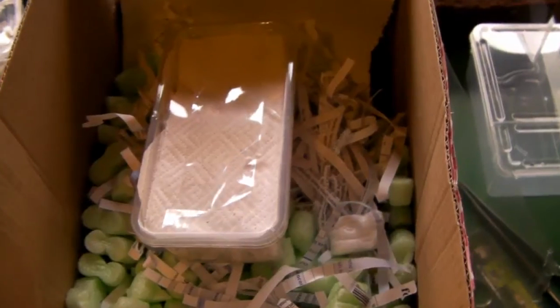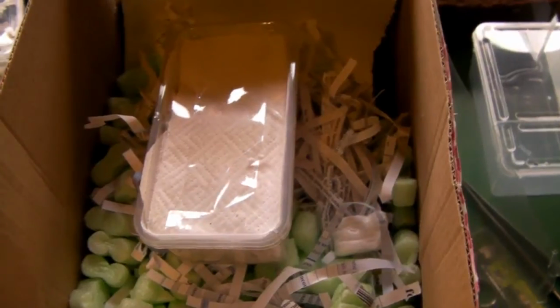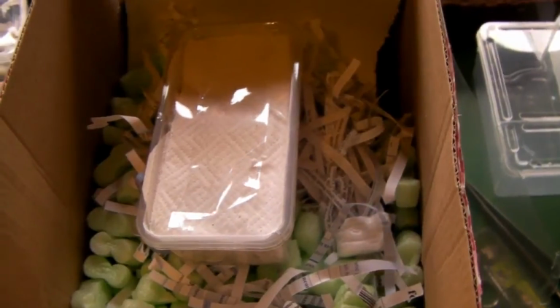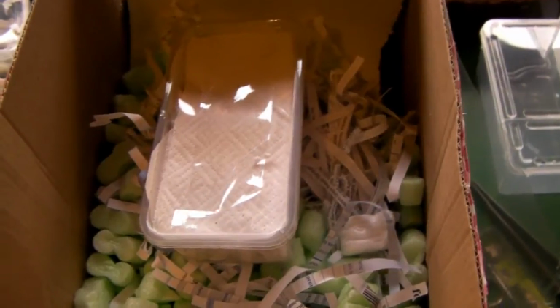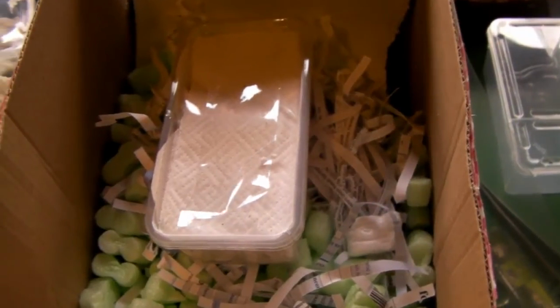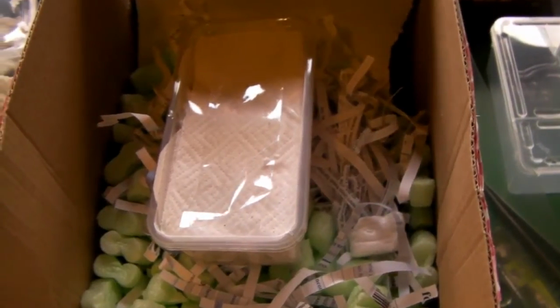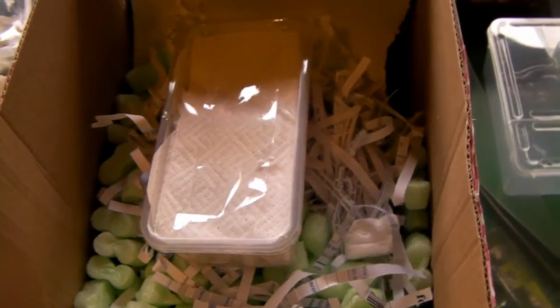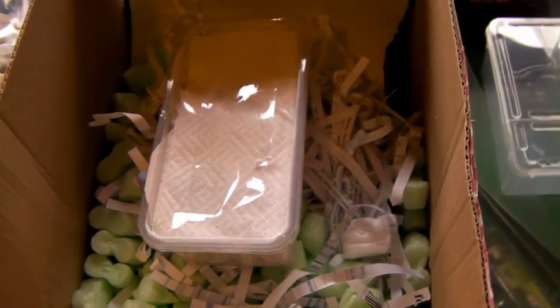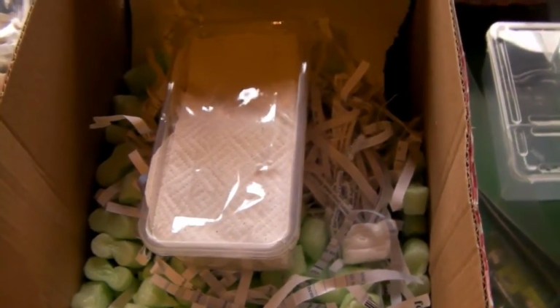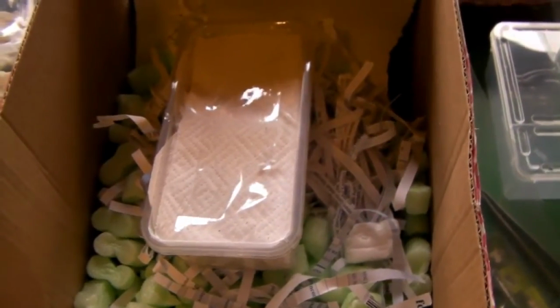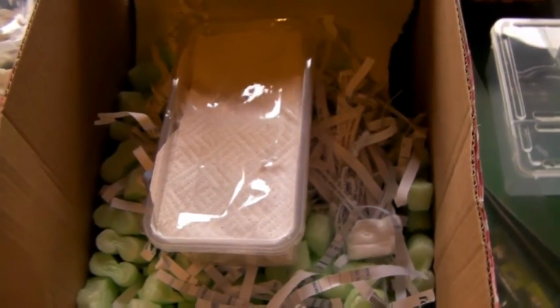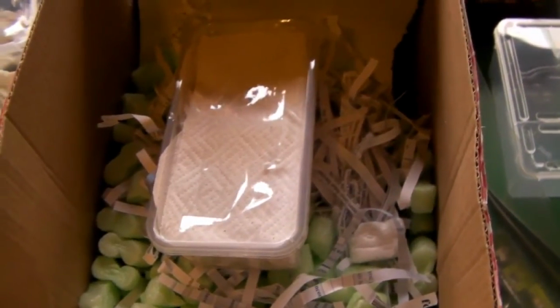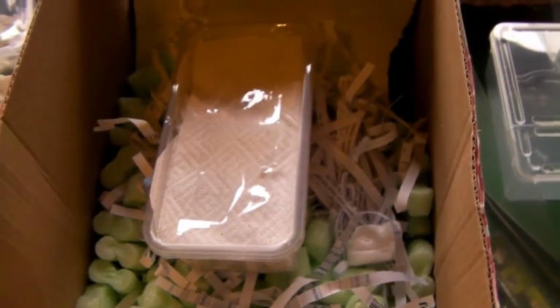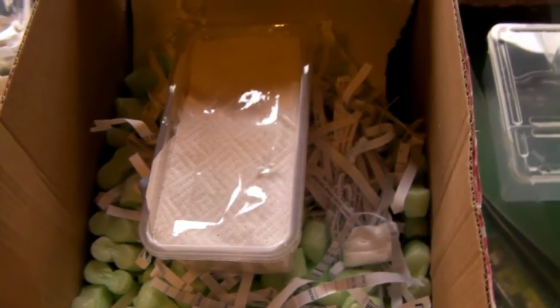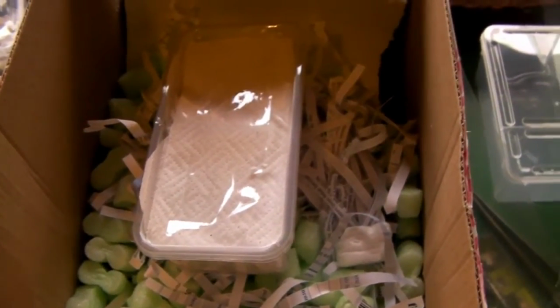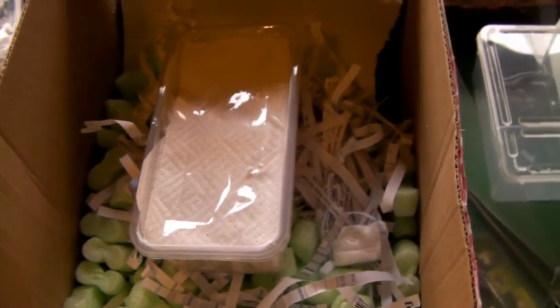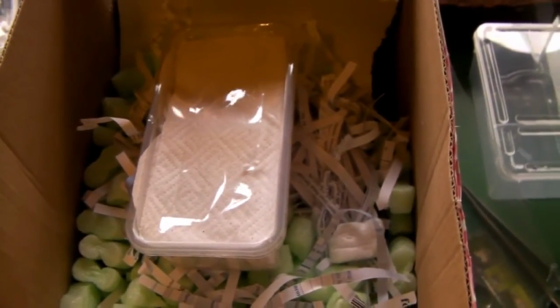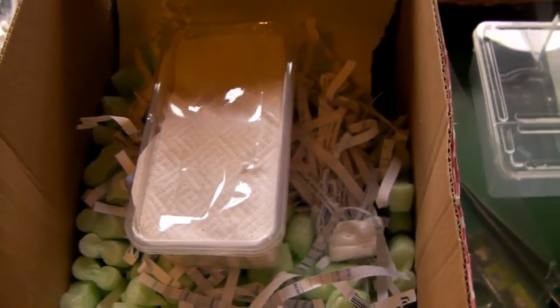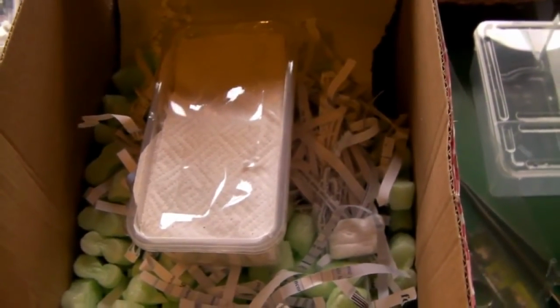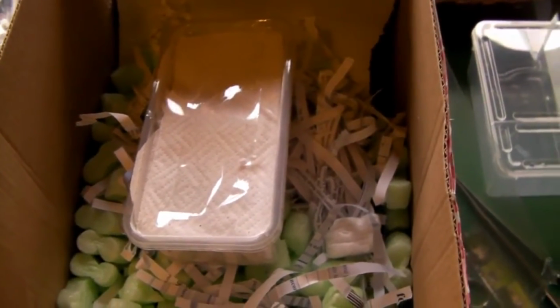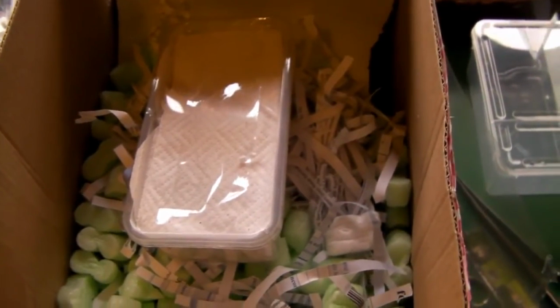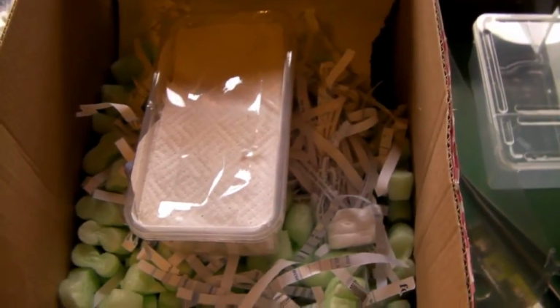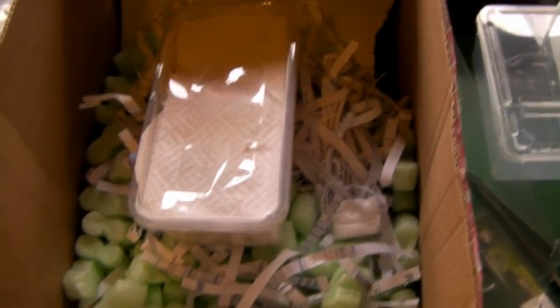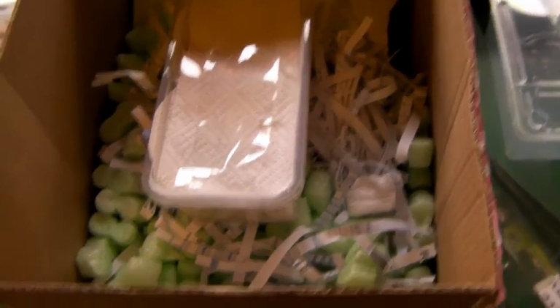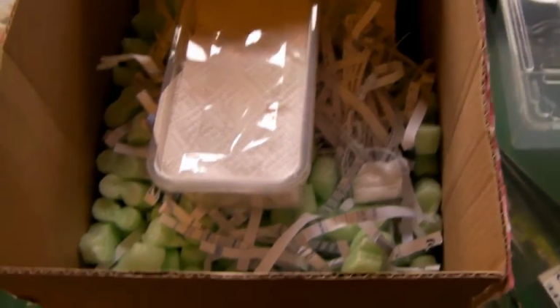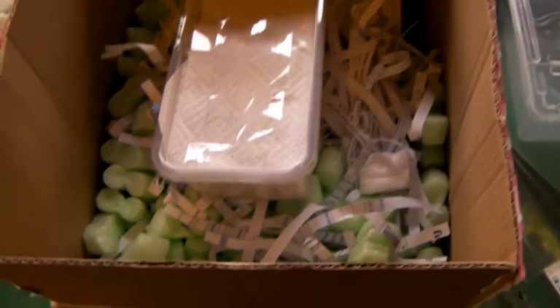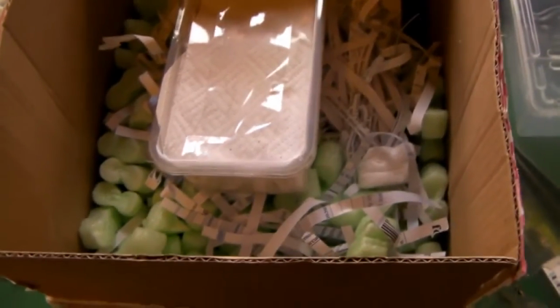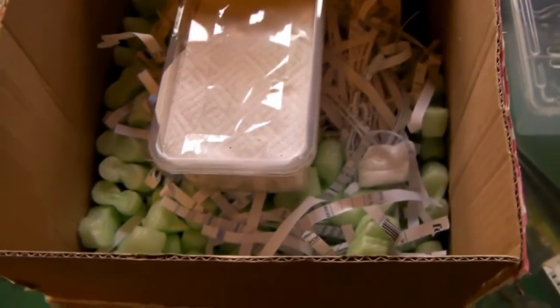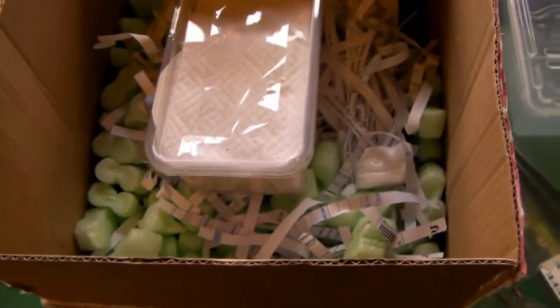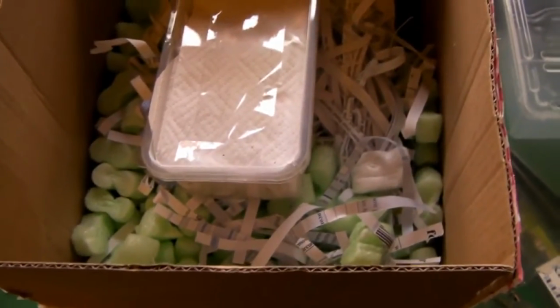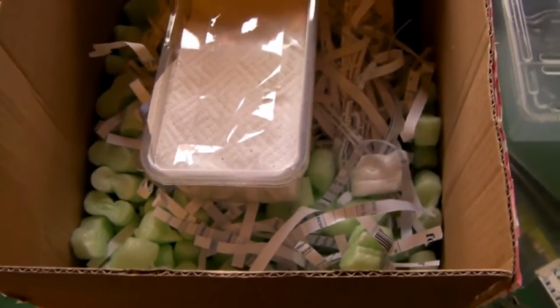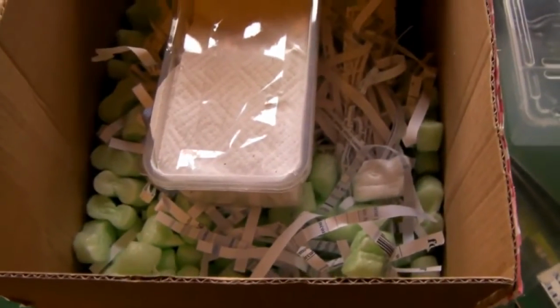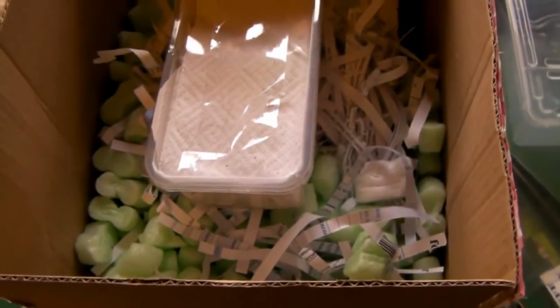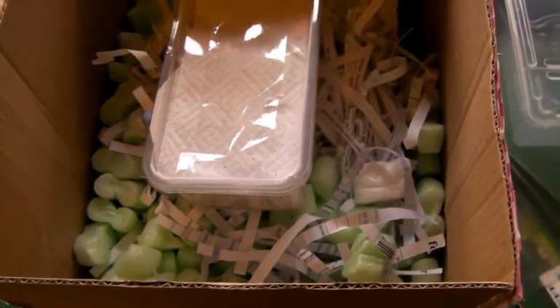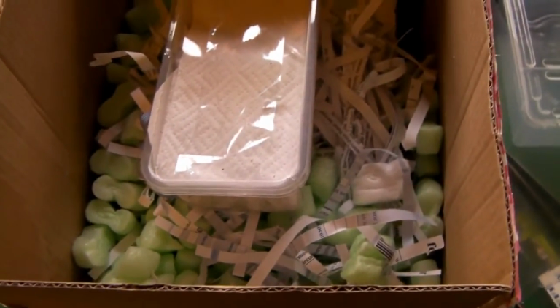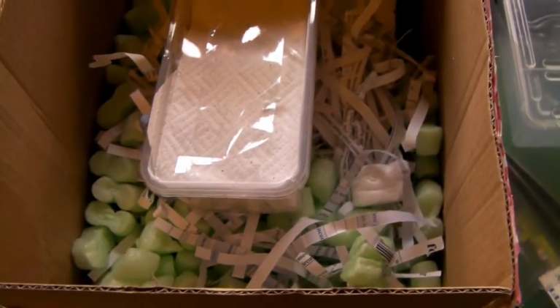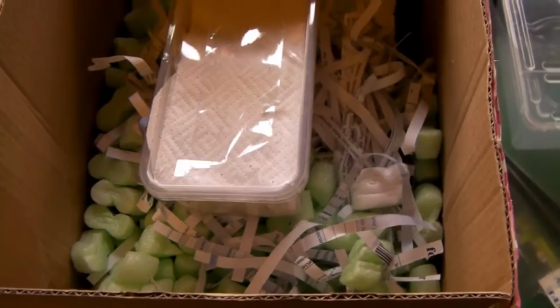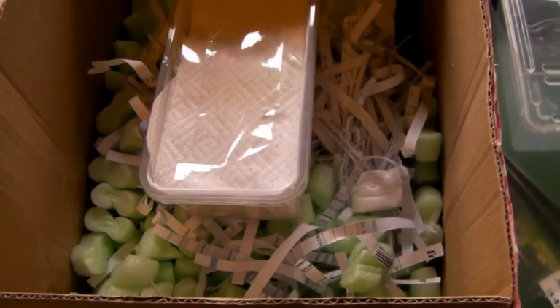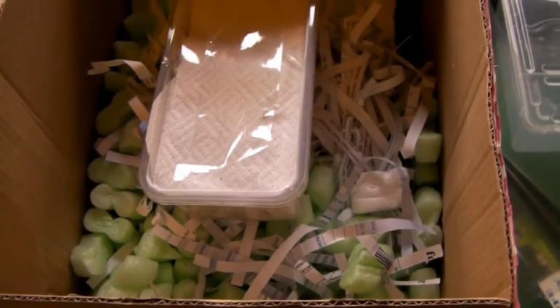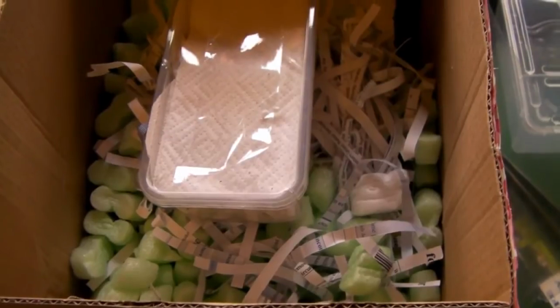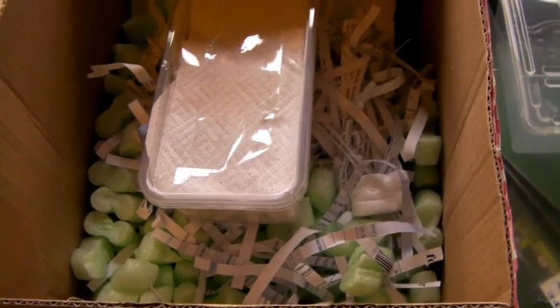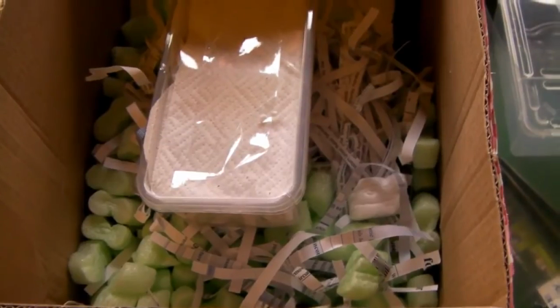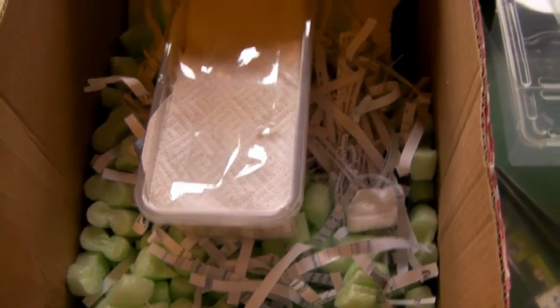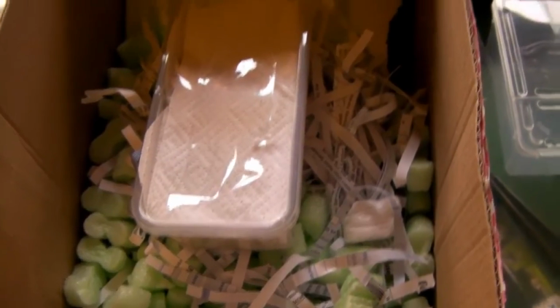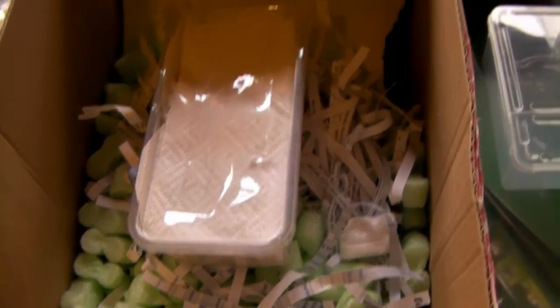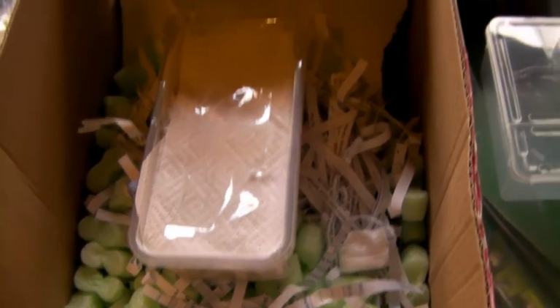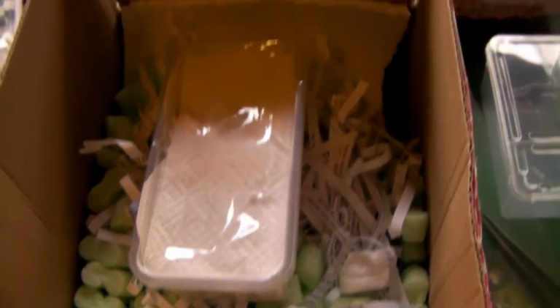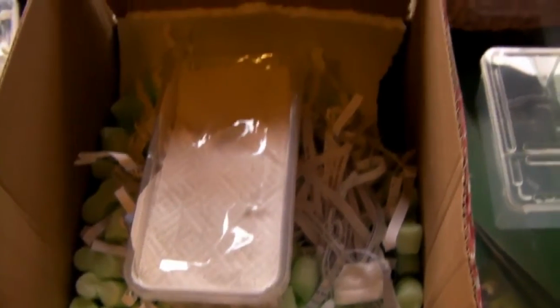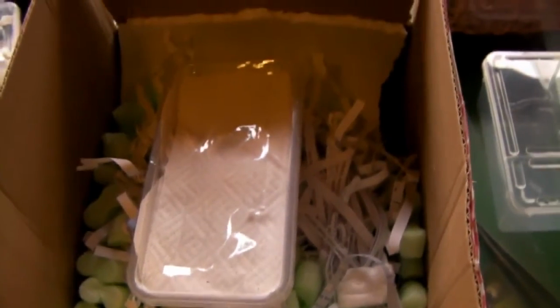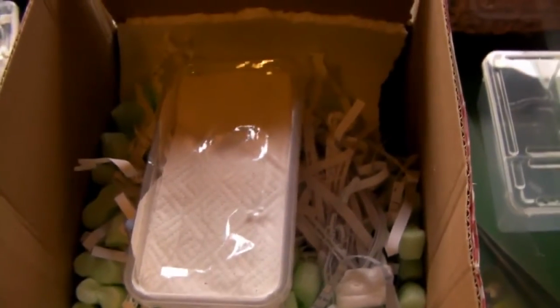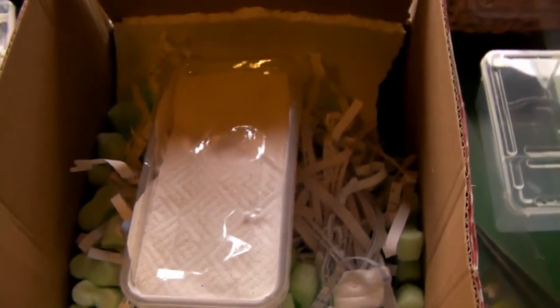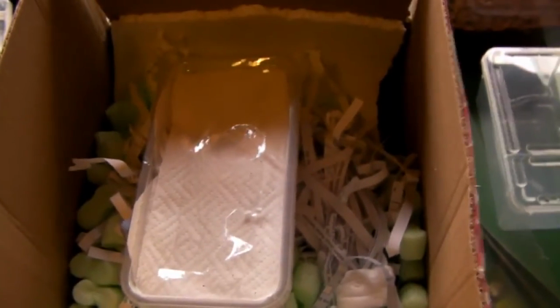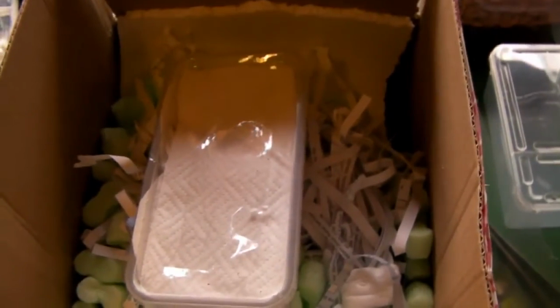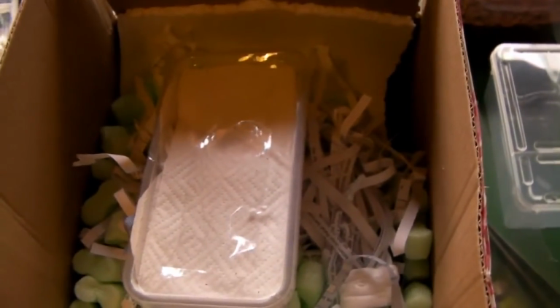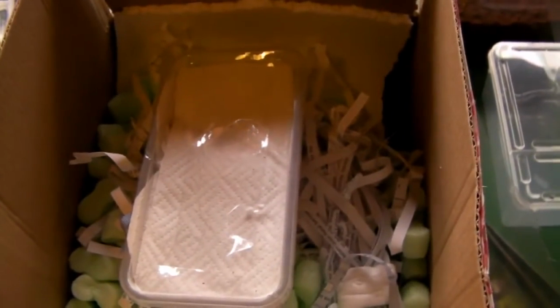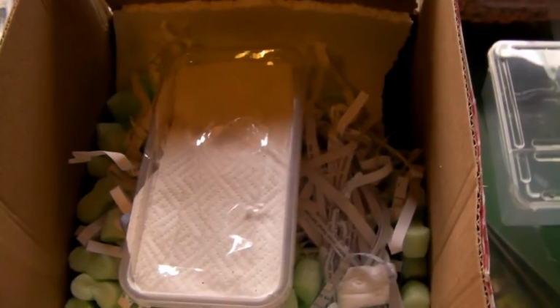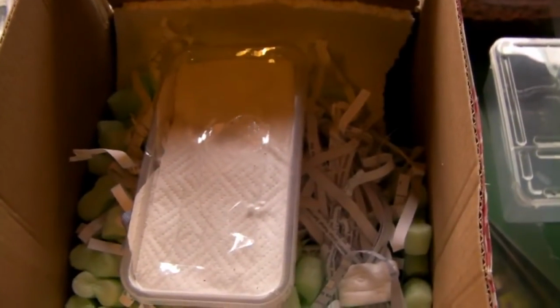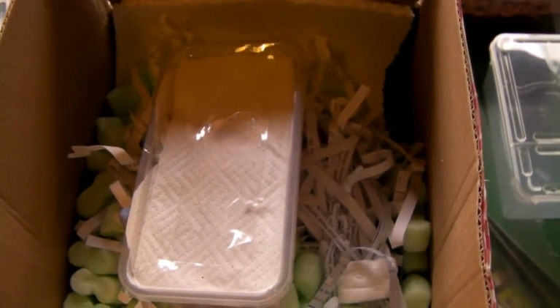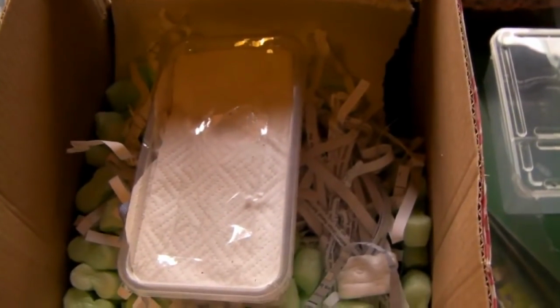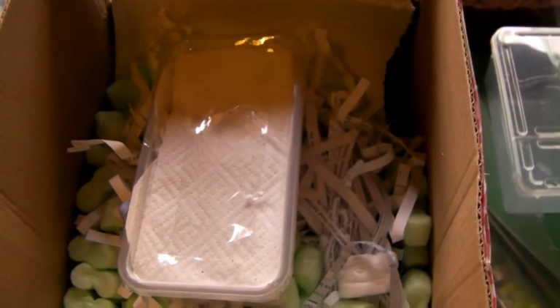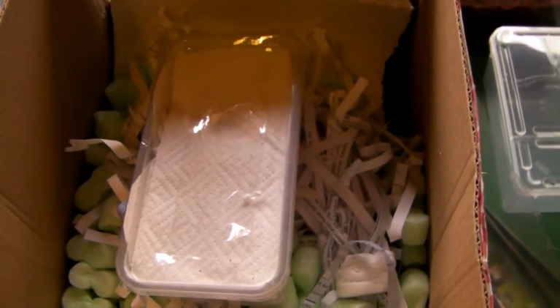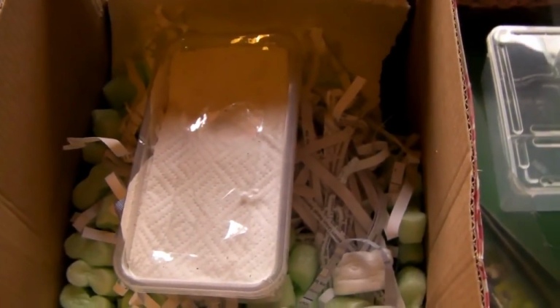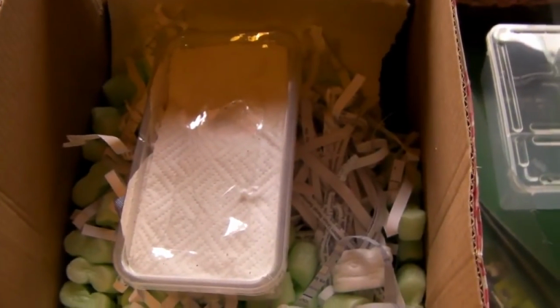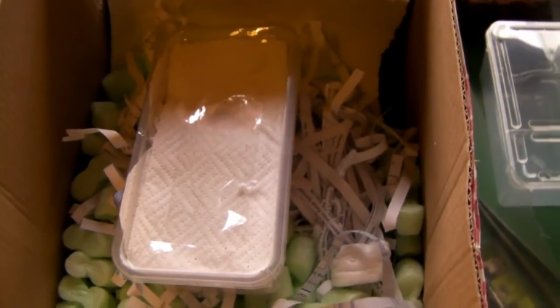Hi guys, so I've just received a package in the post, and that usually means only one thing — a new tarantula!